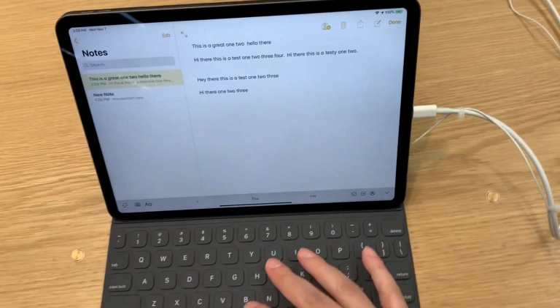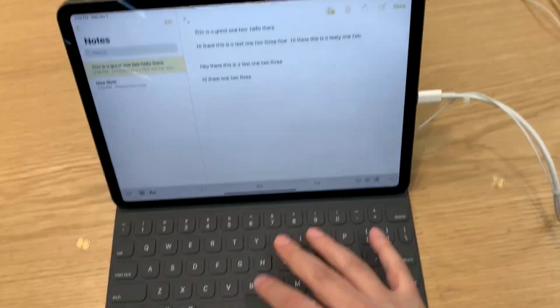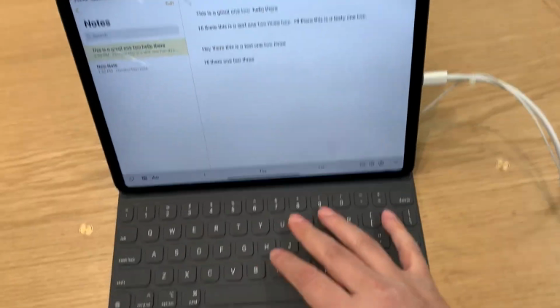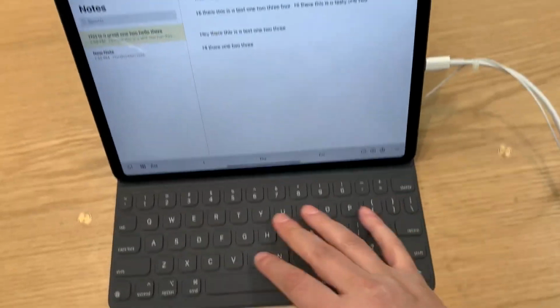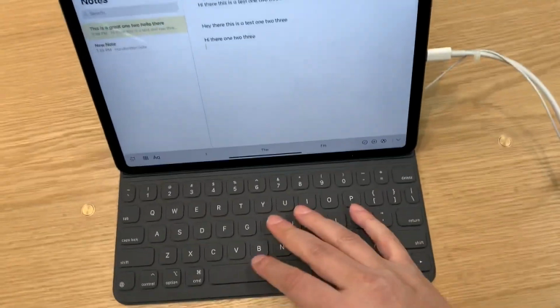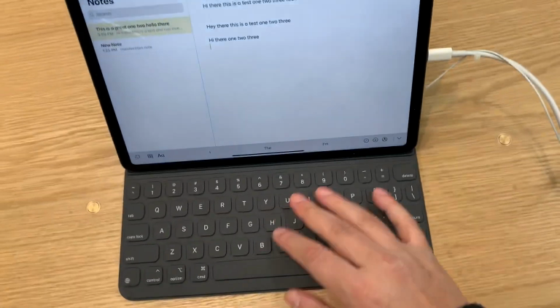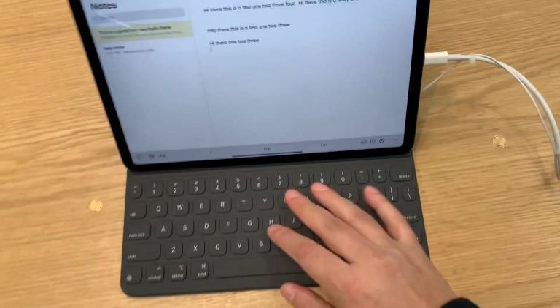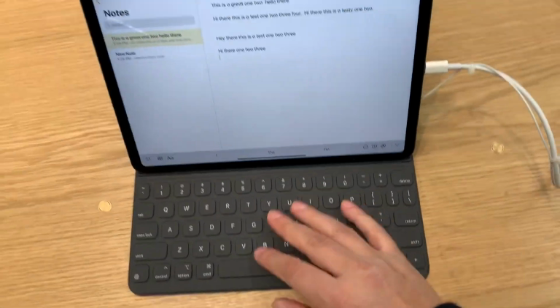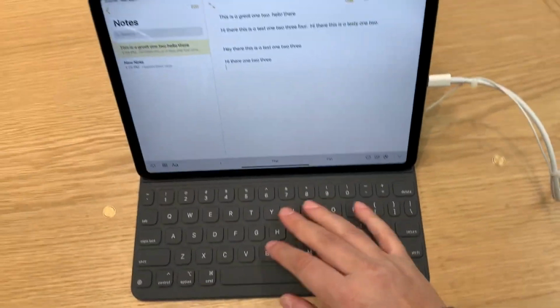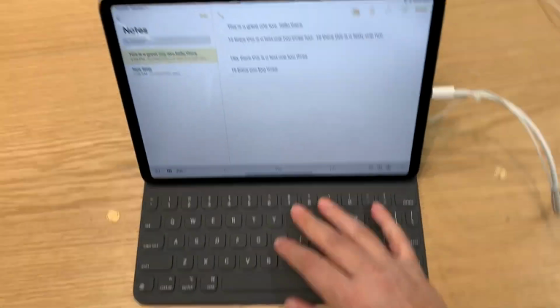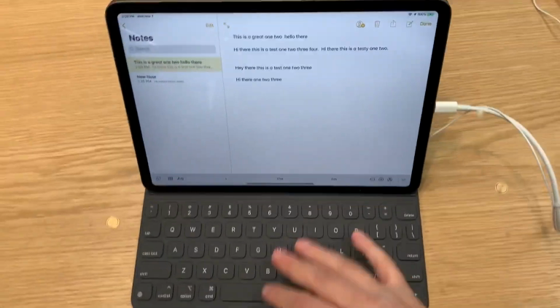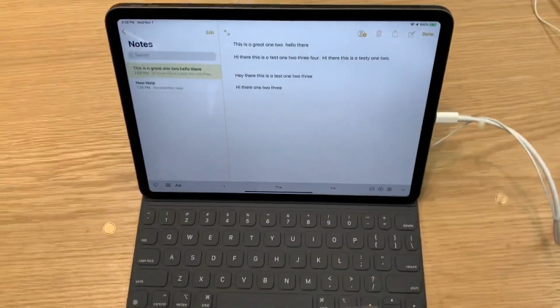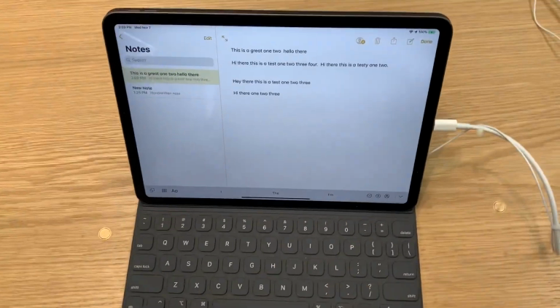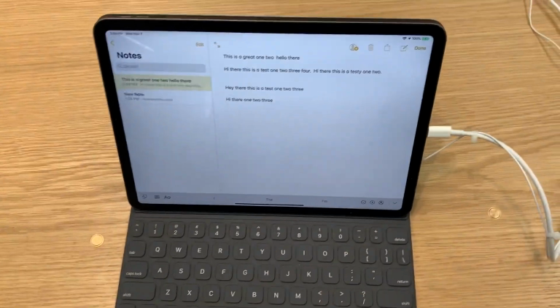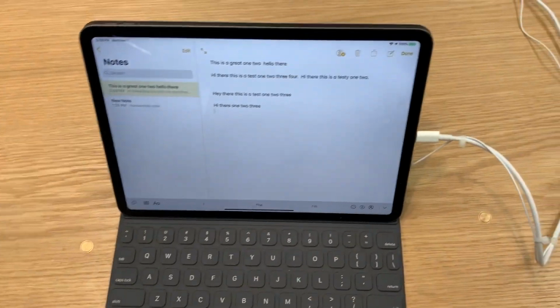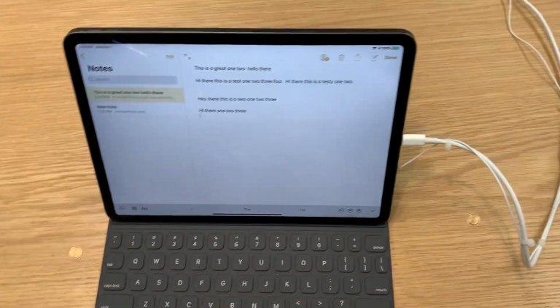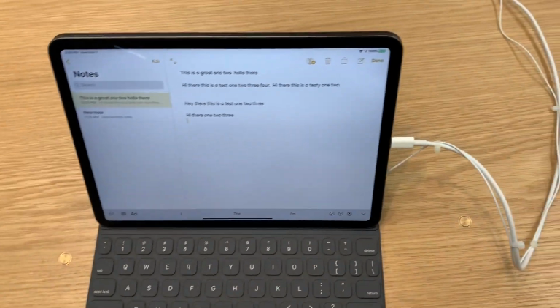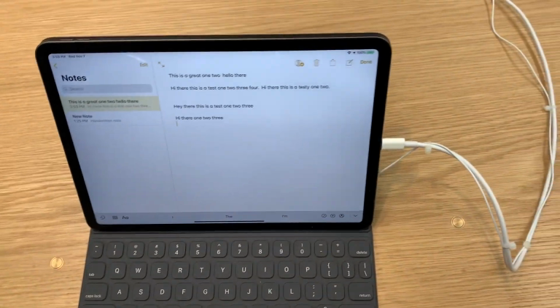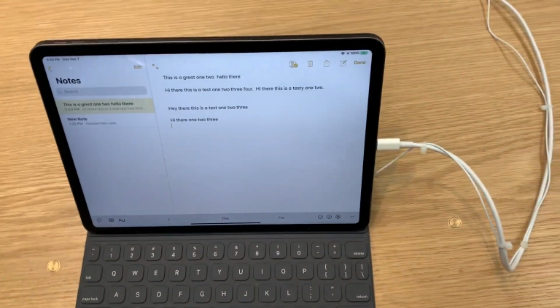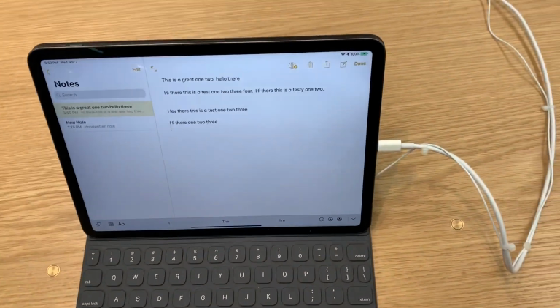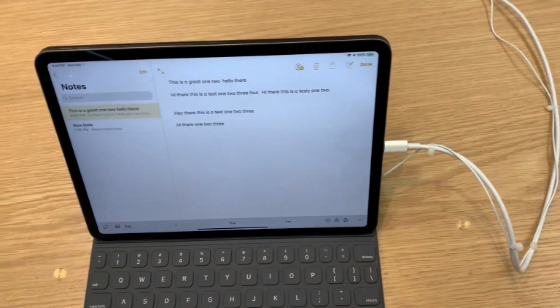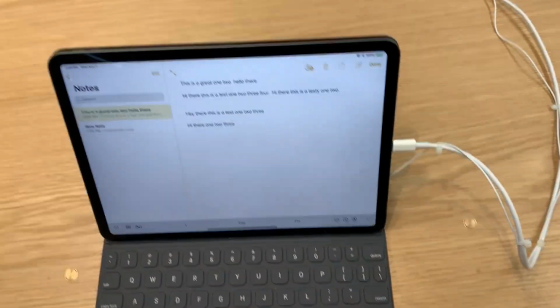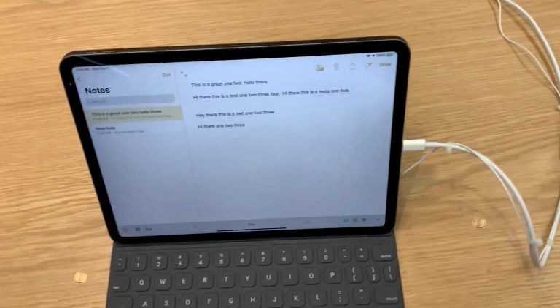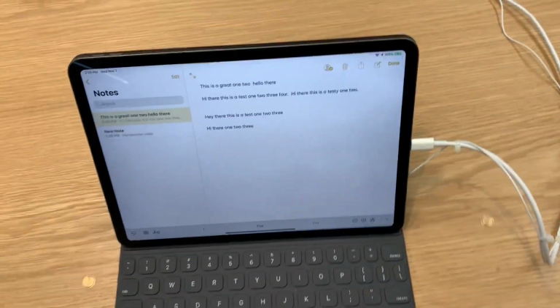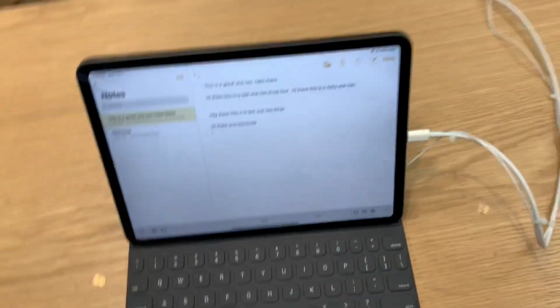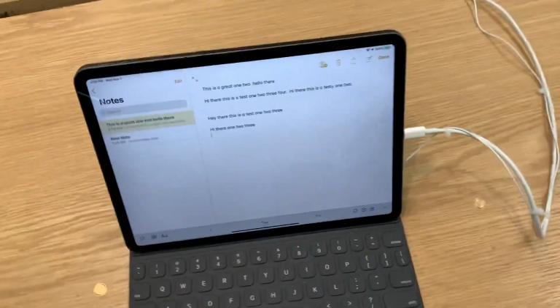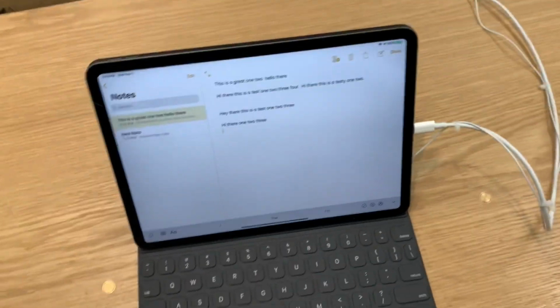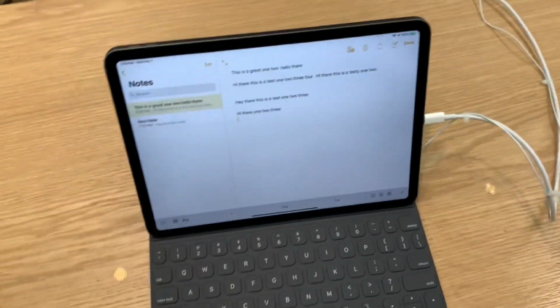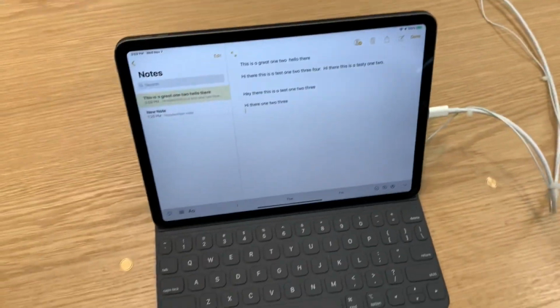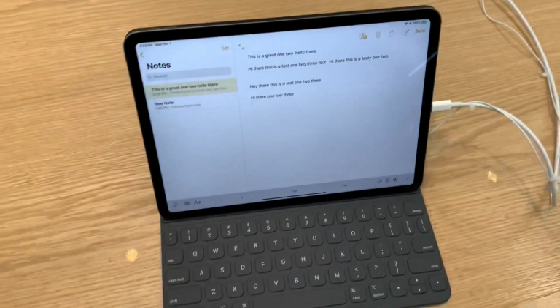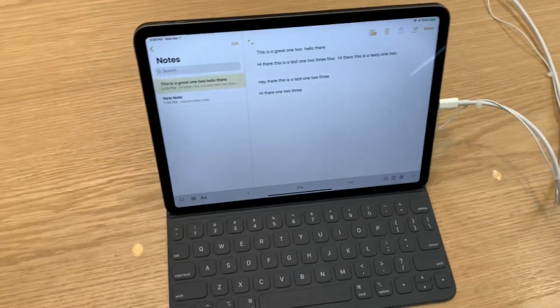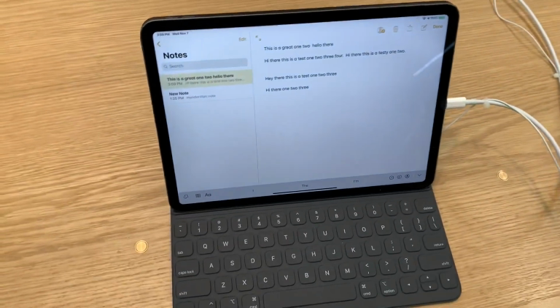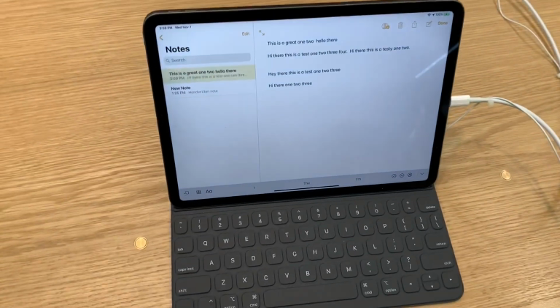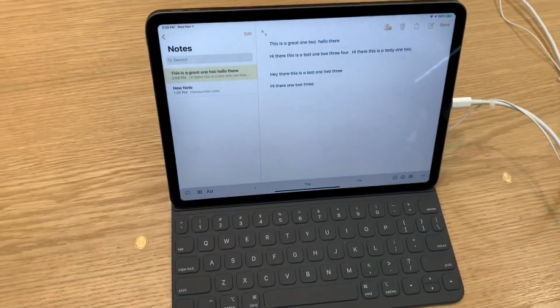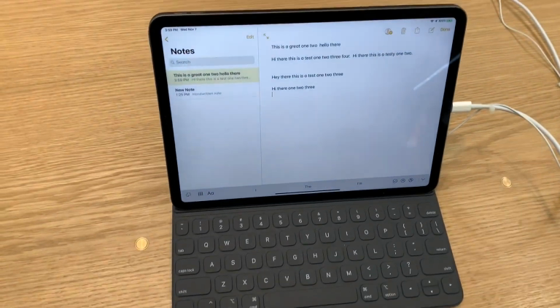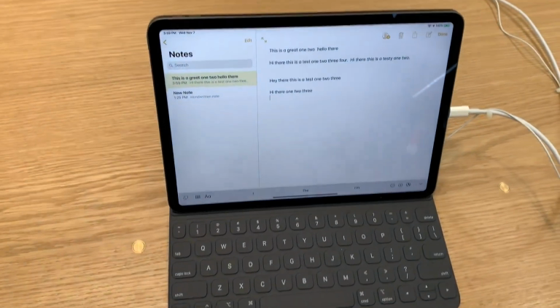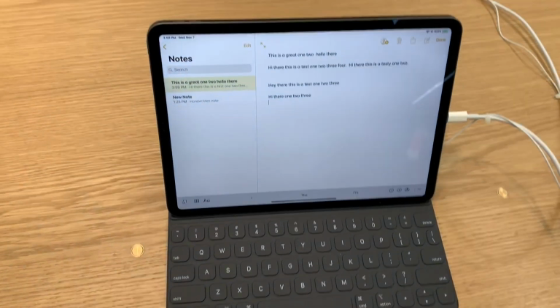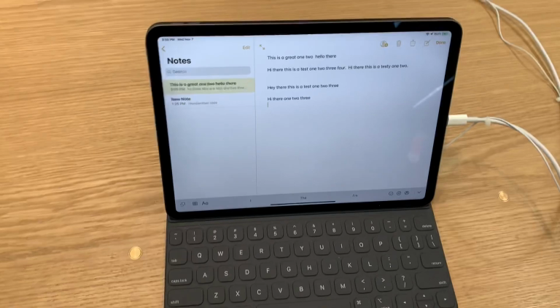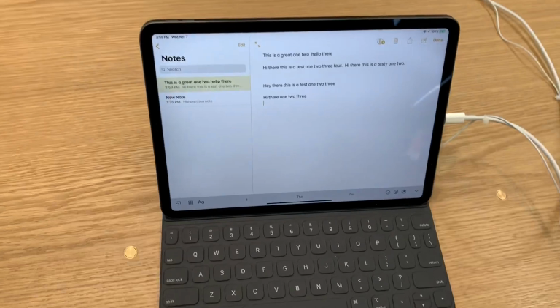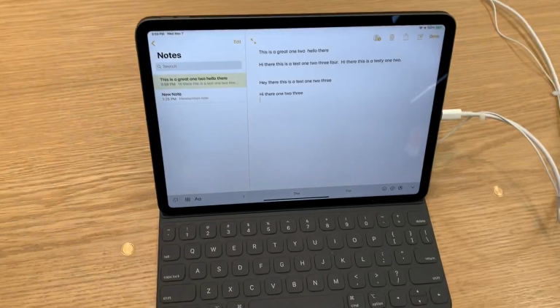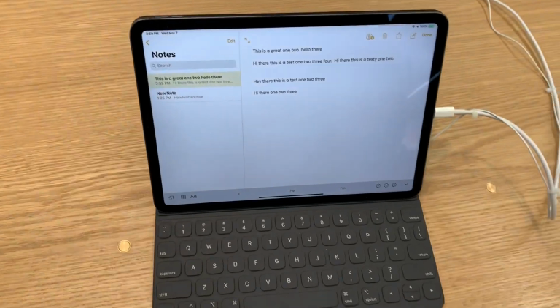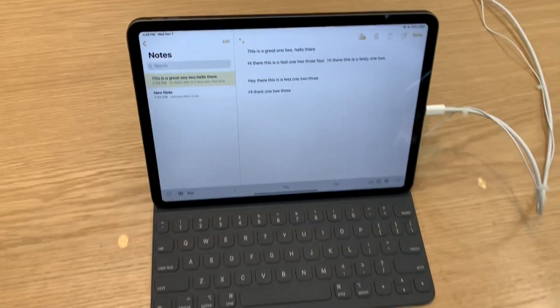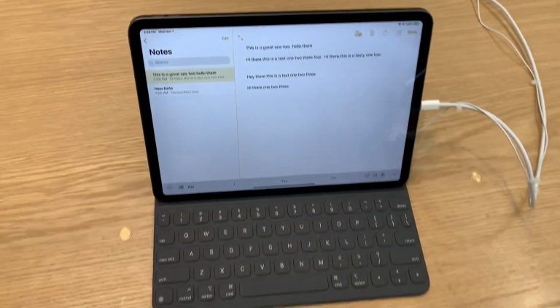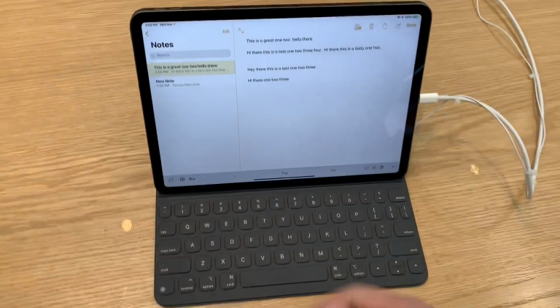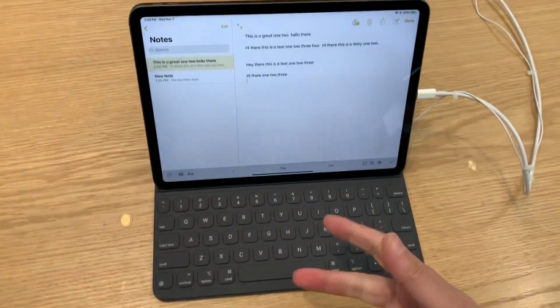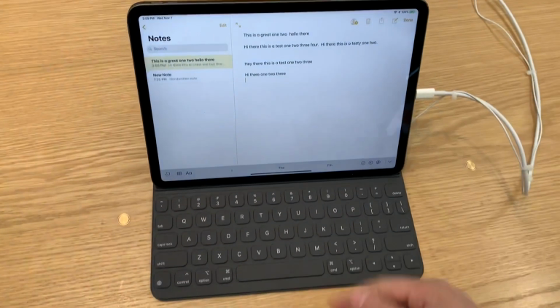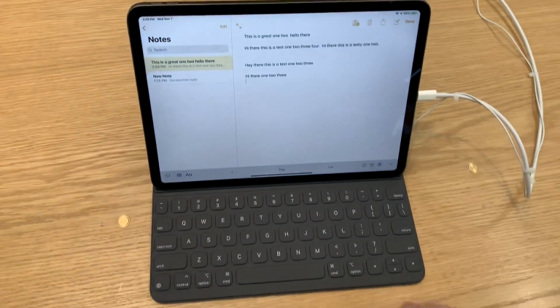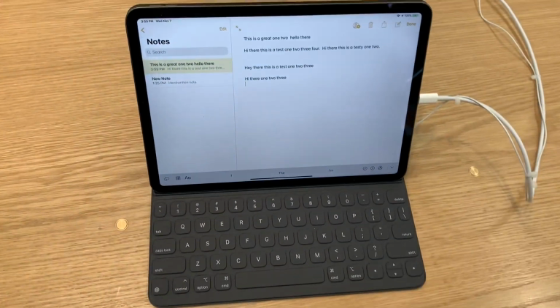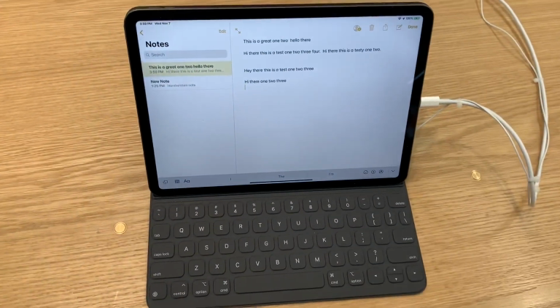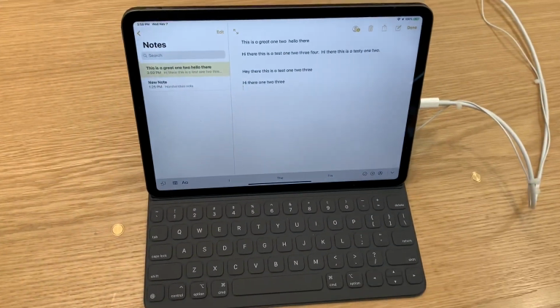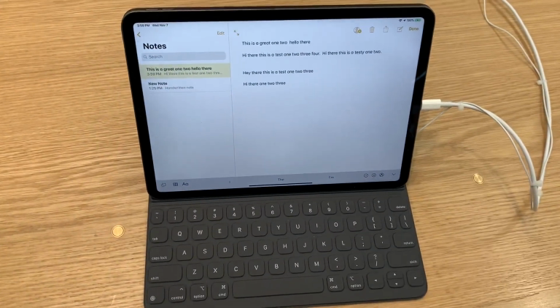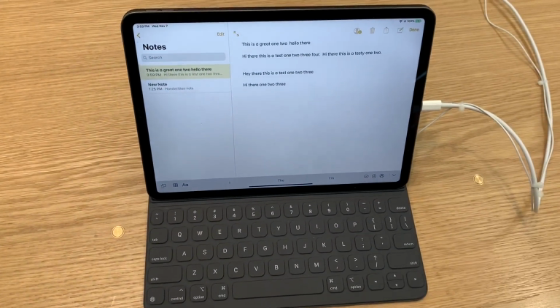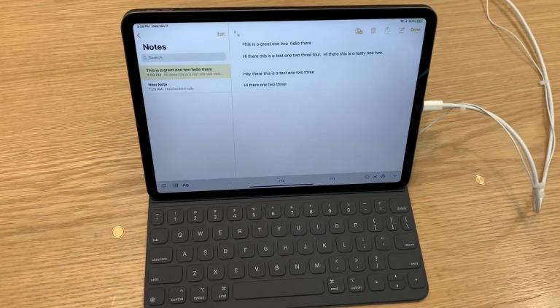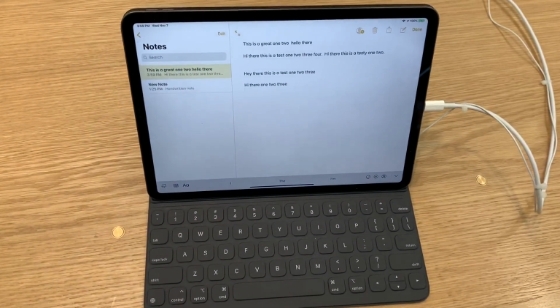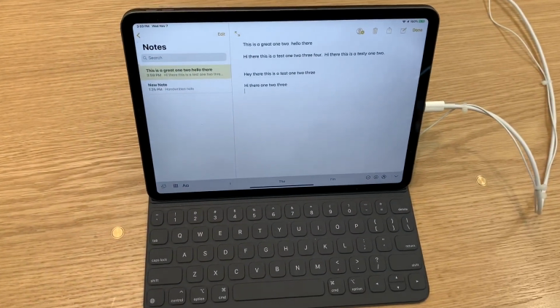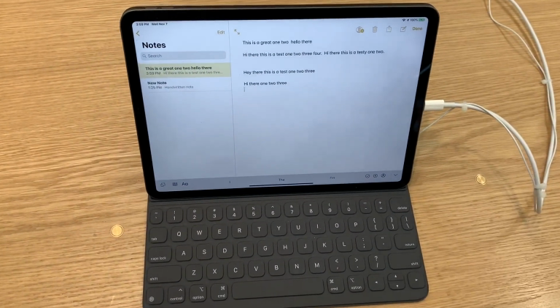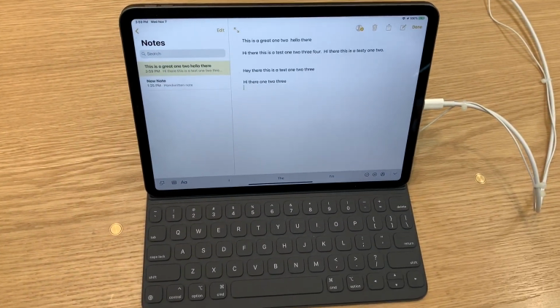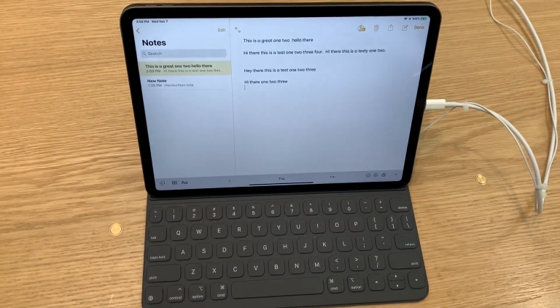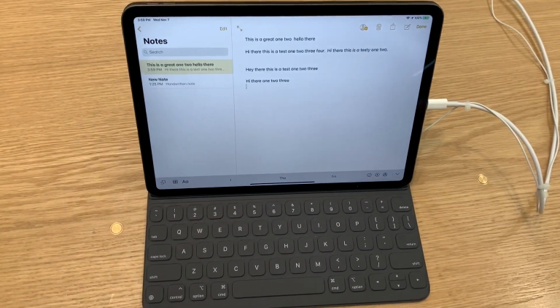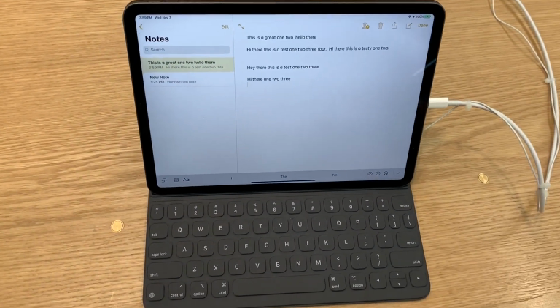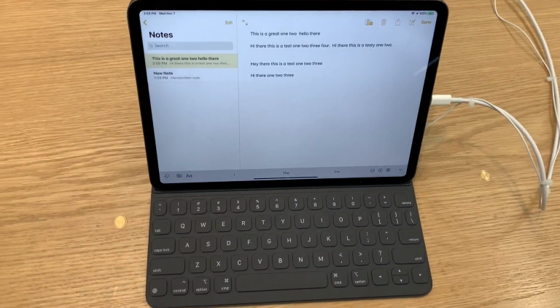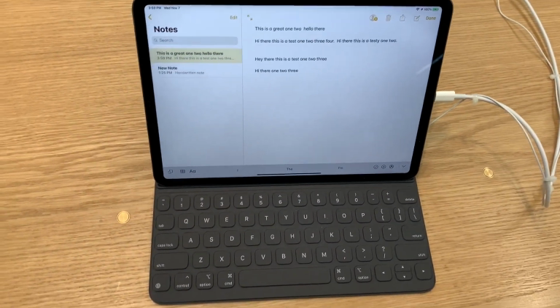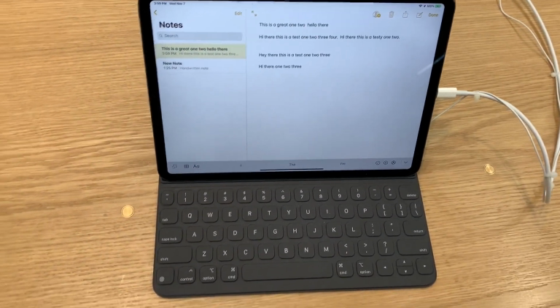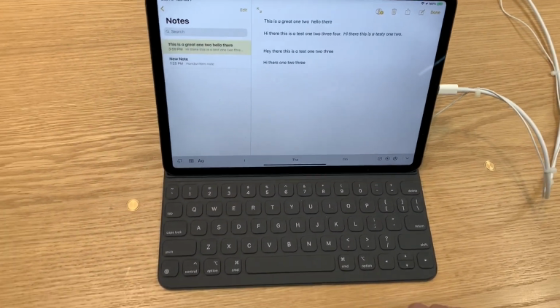It's not bad. Not the greatest keyboard, but it's nice to have with you — with the kids.